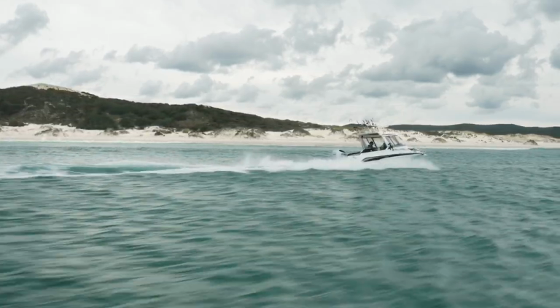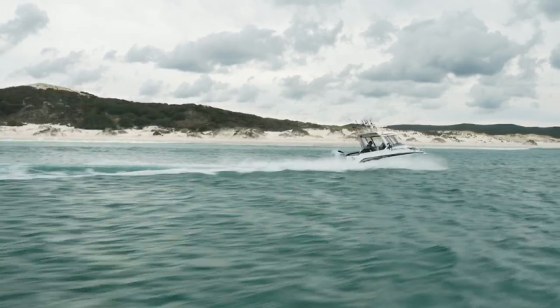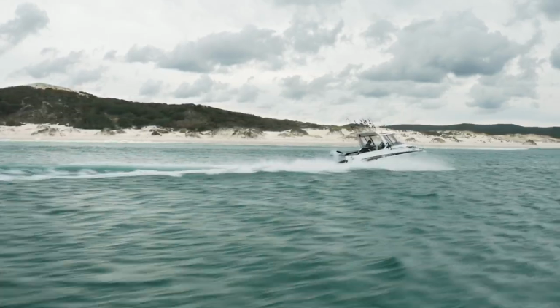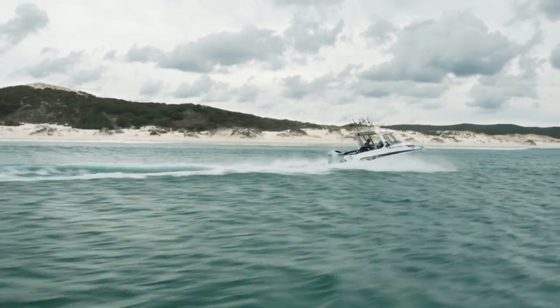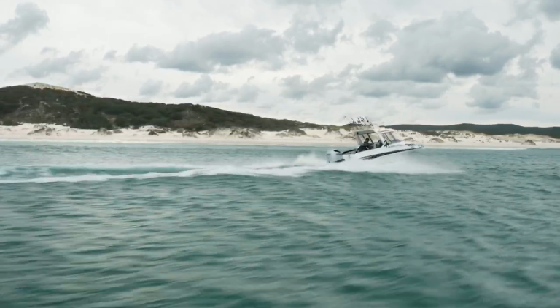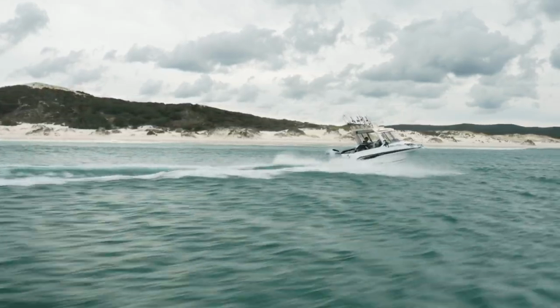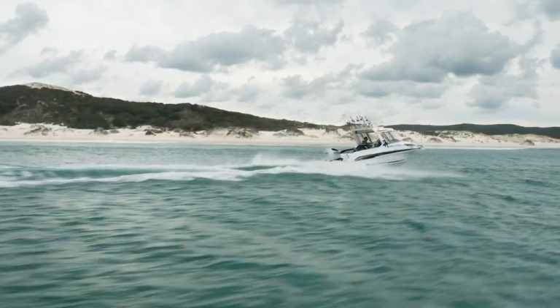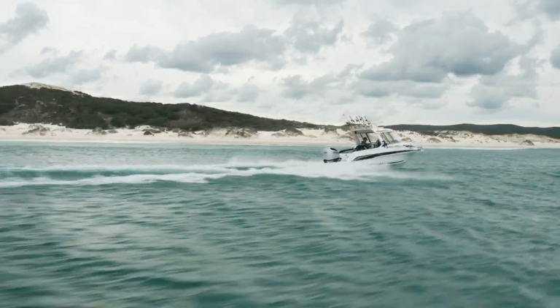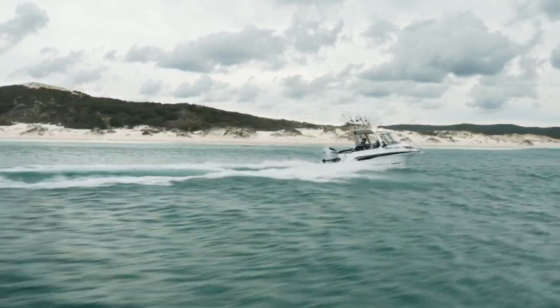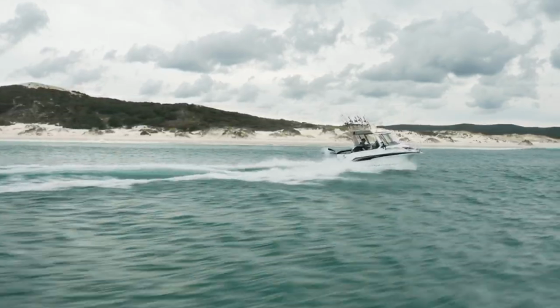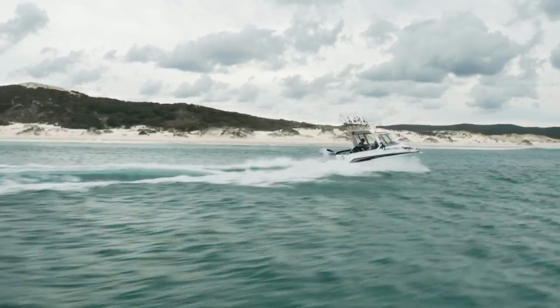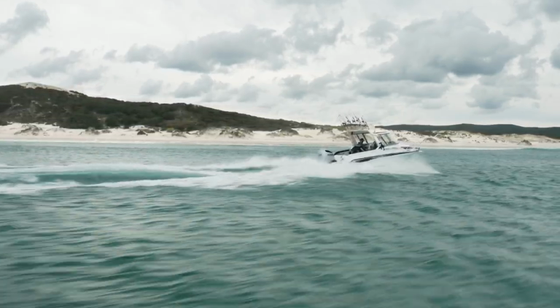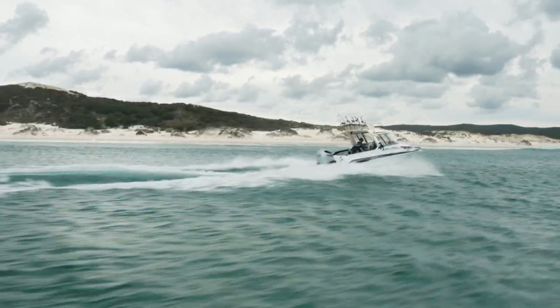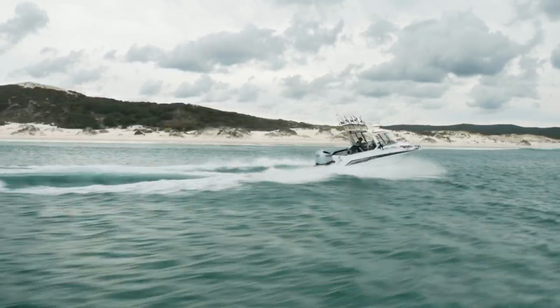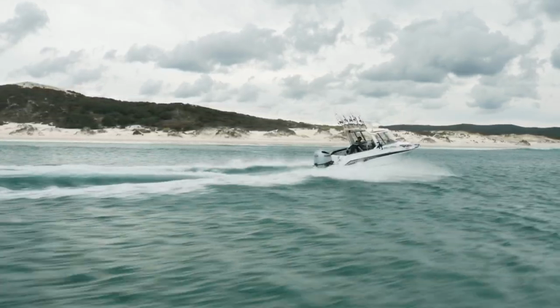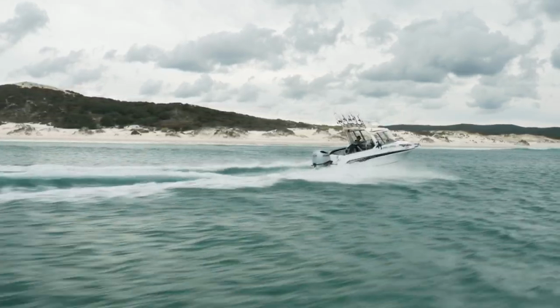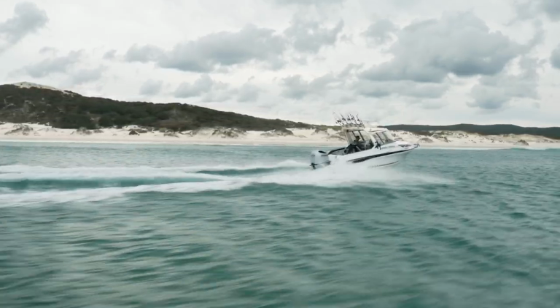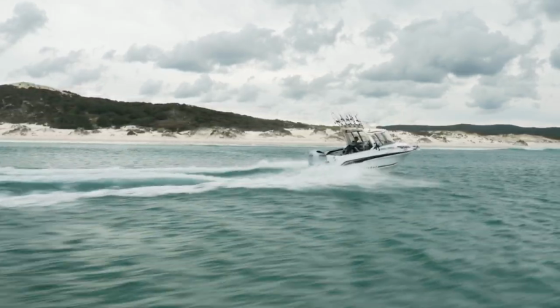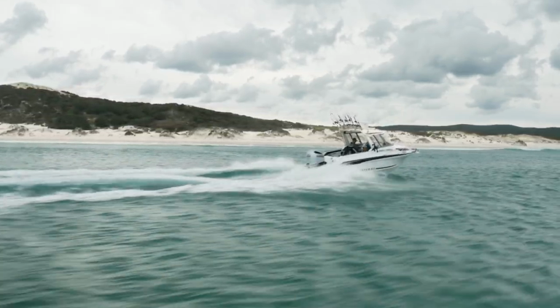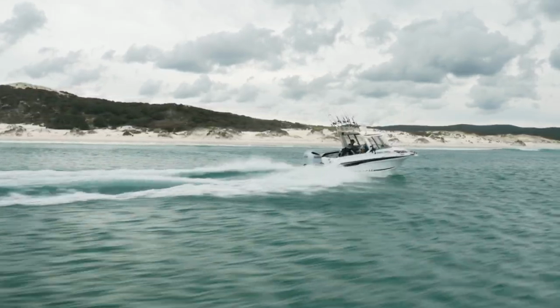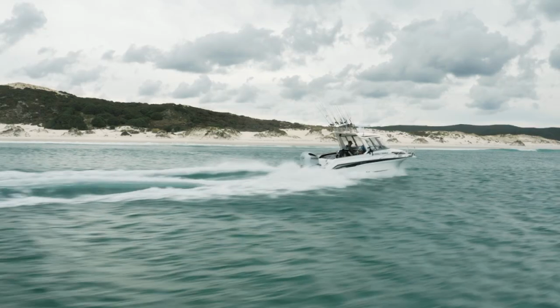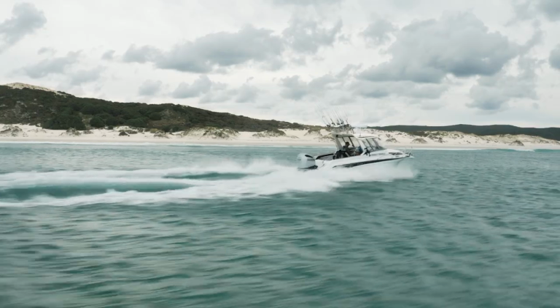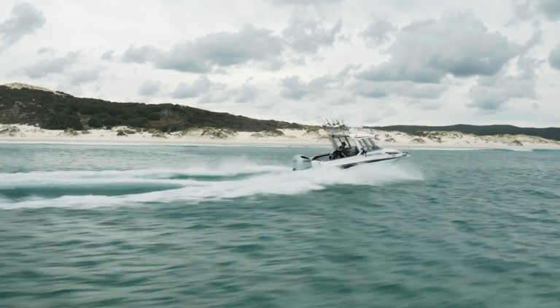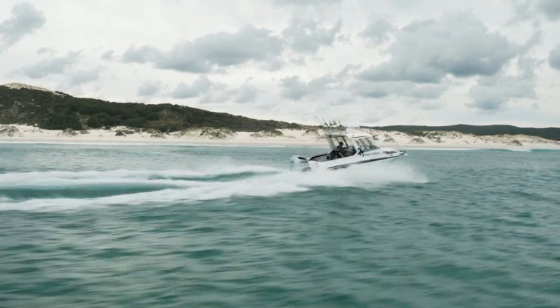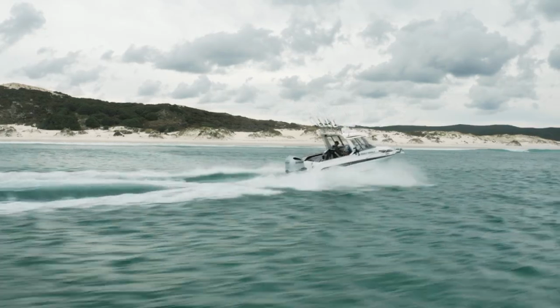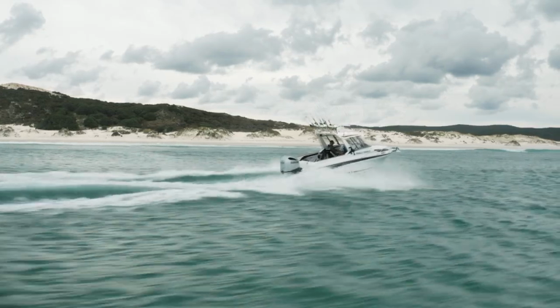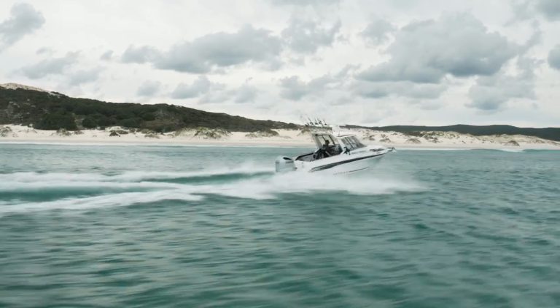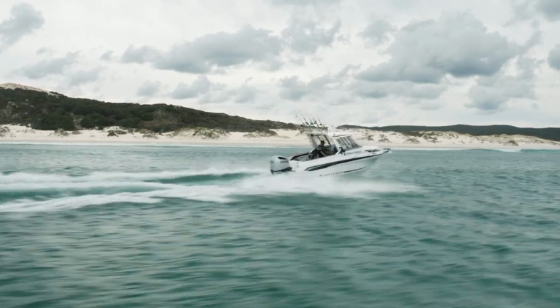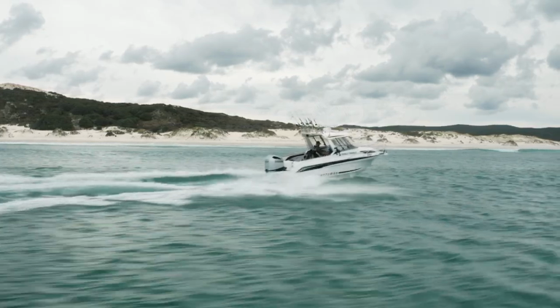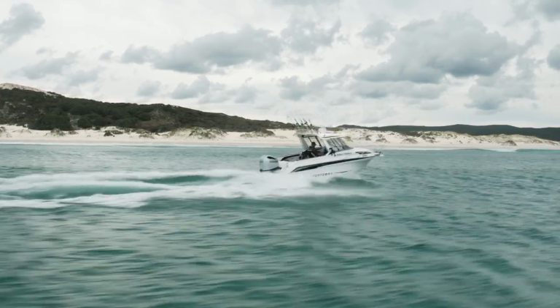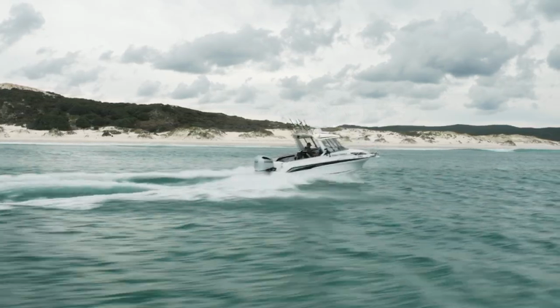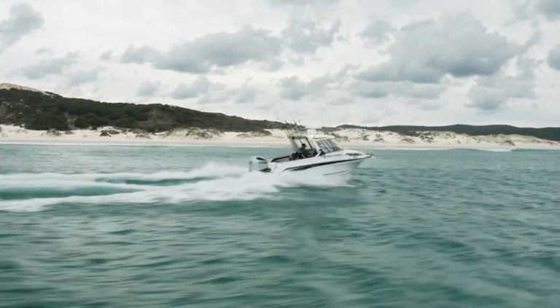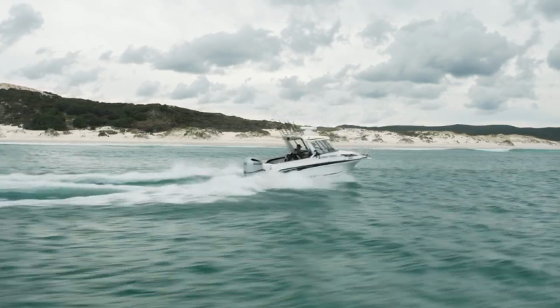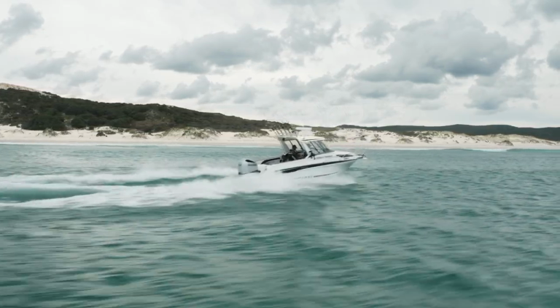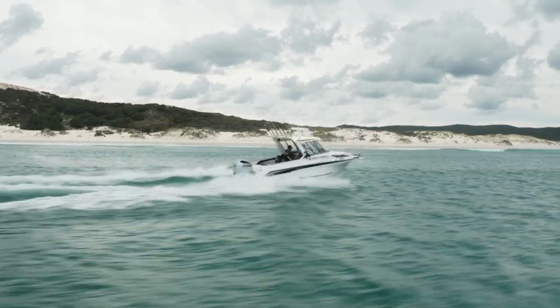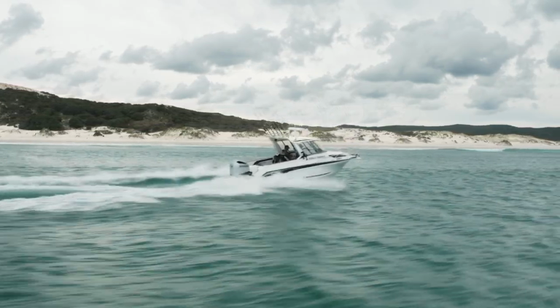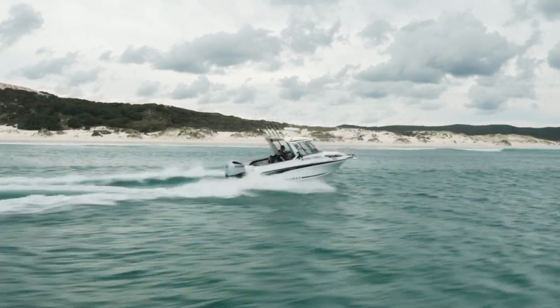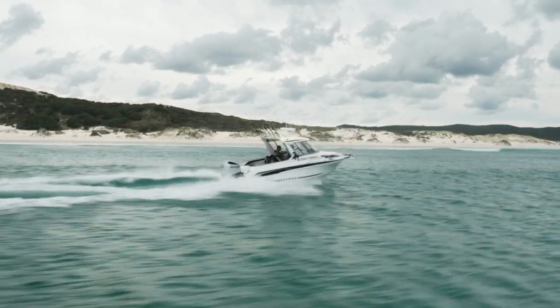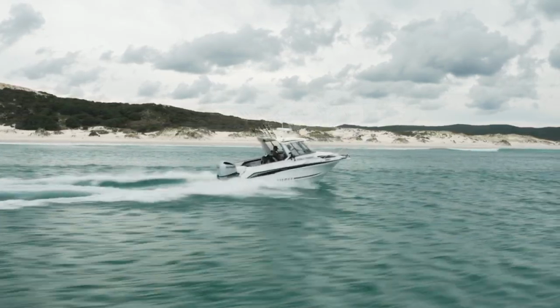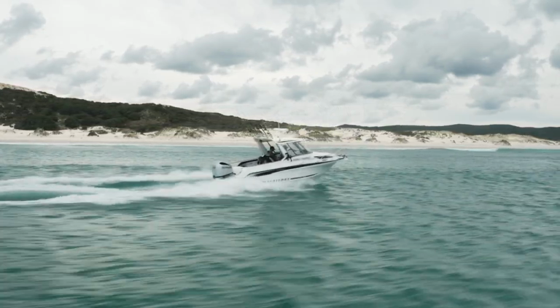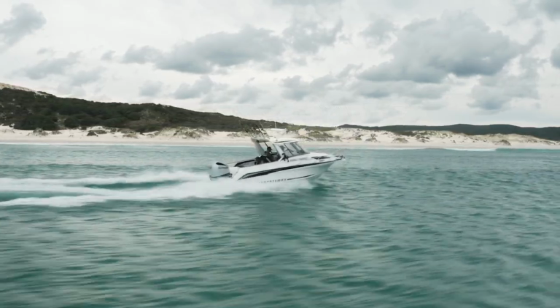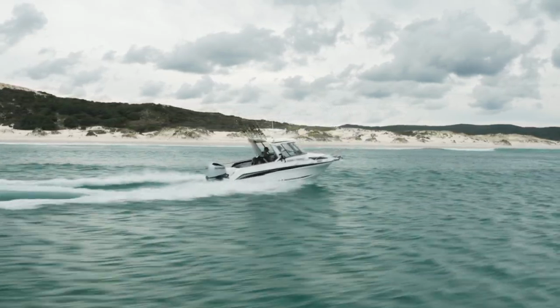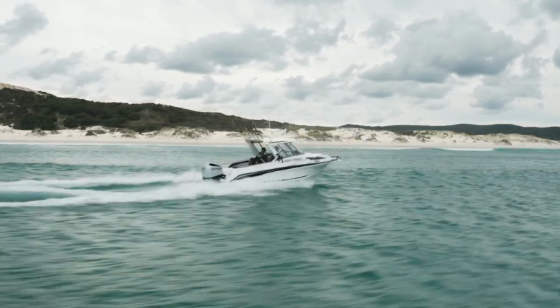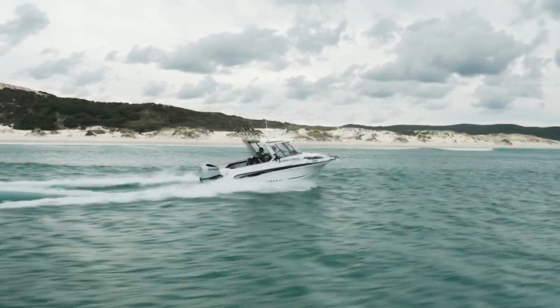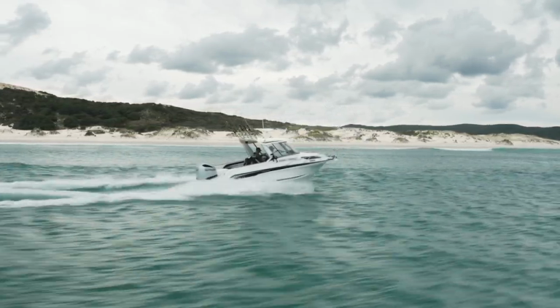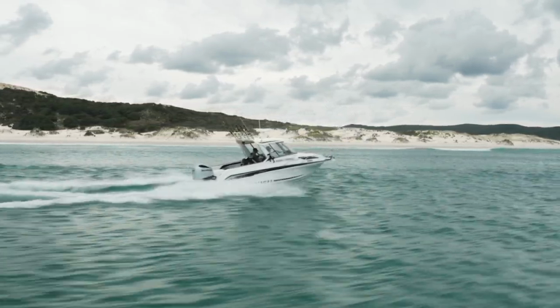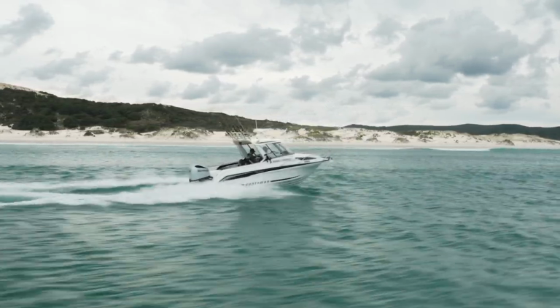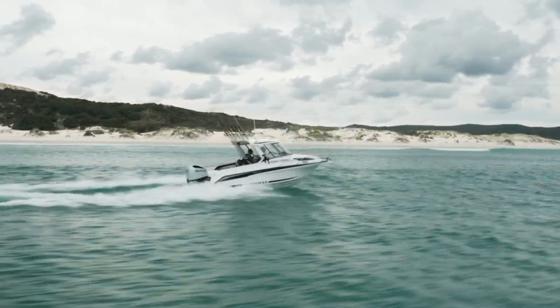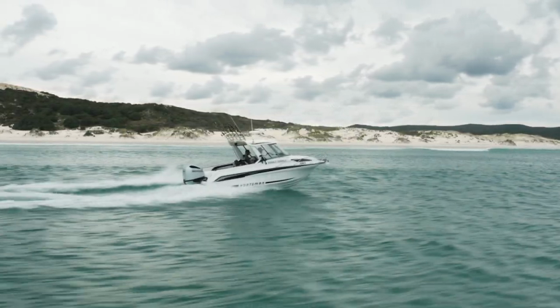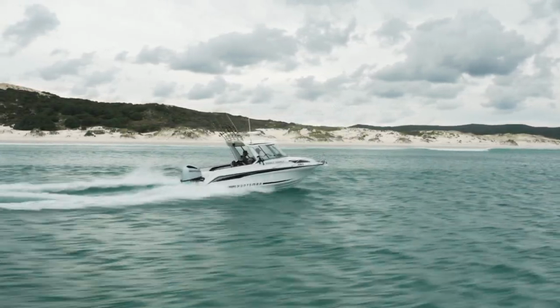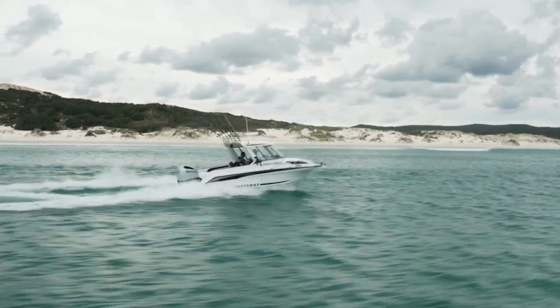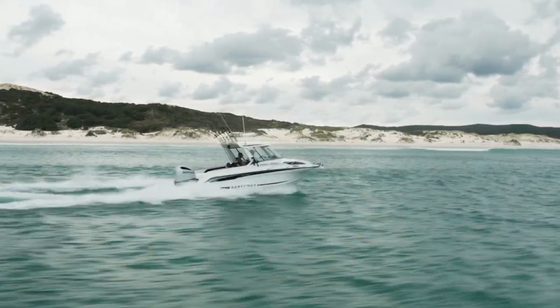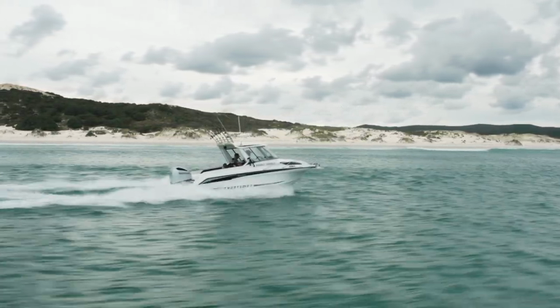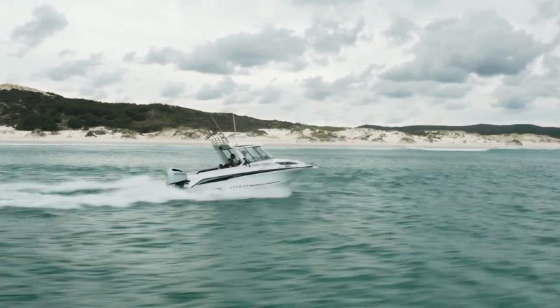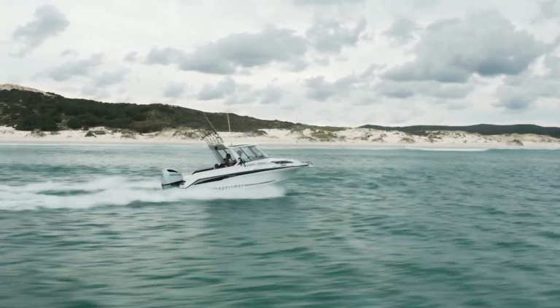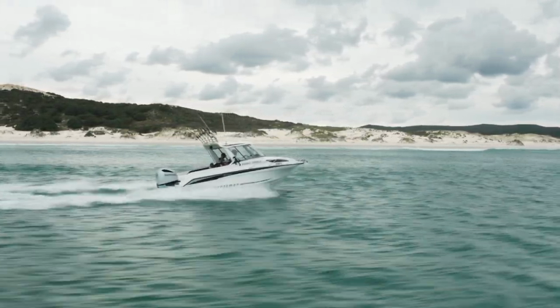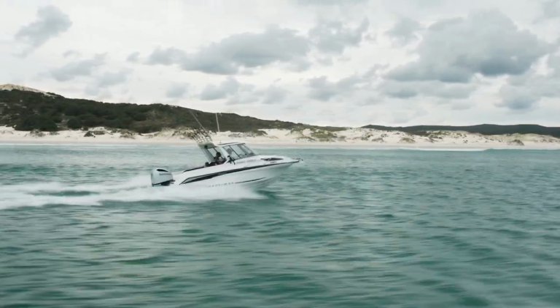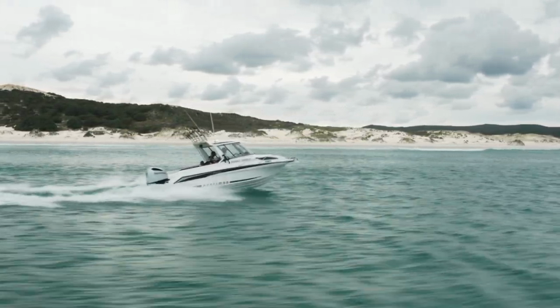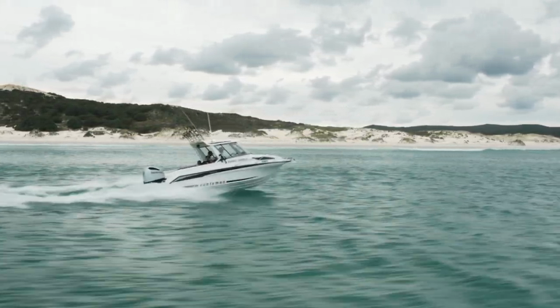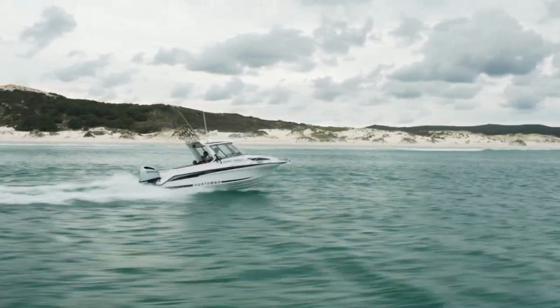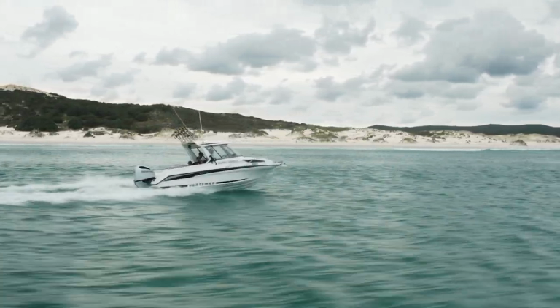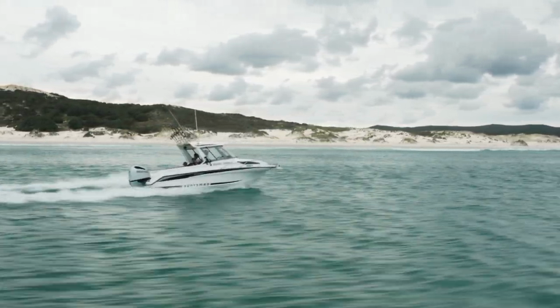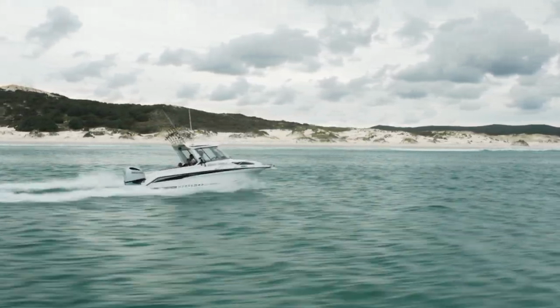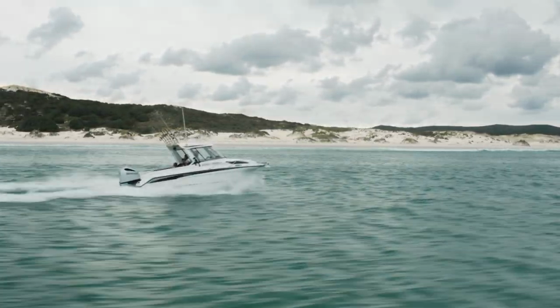This boat is for adventure, made to go big and go beyond. We'll be able to build my own sea kitchen here.